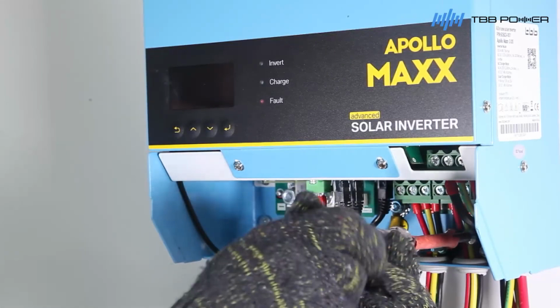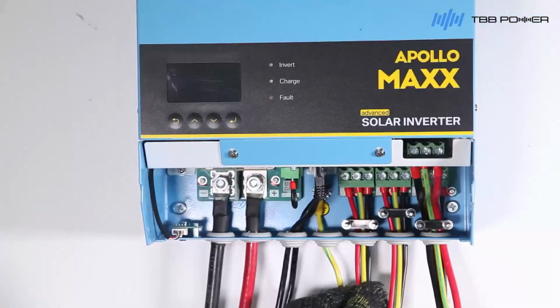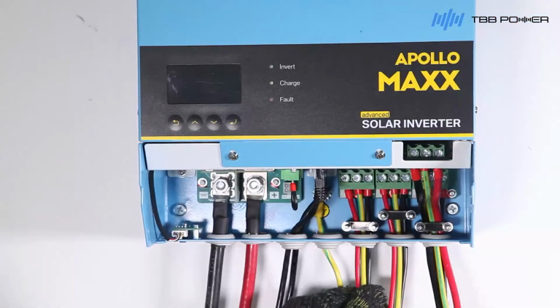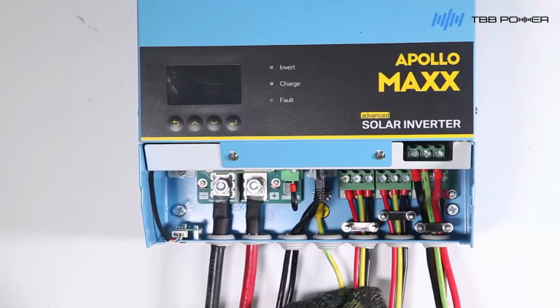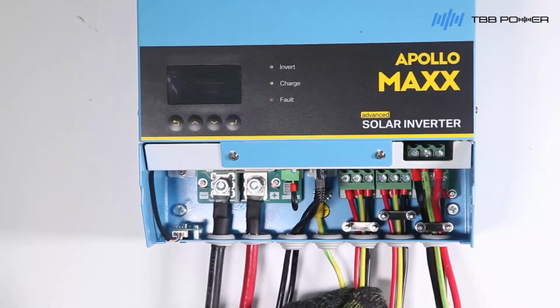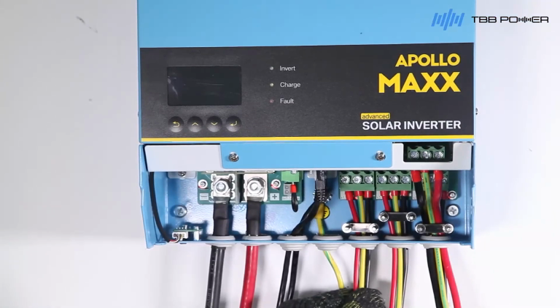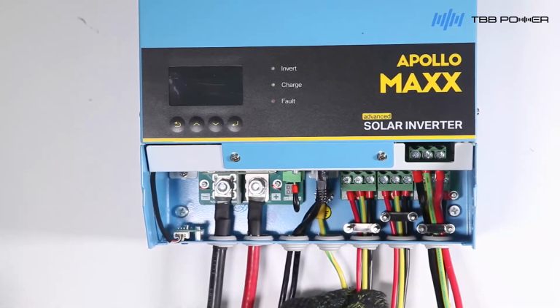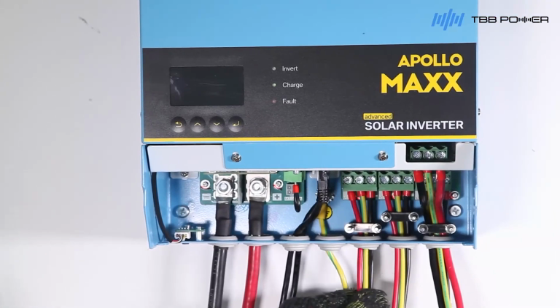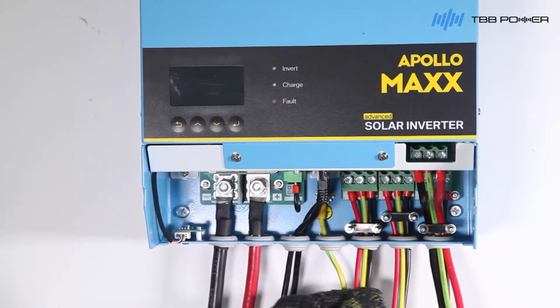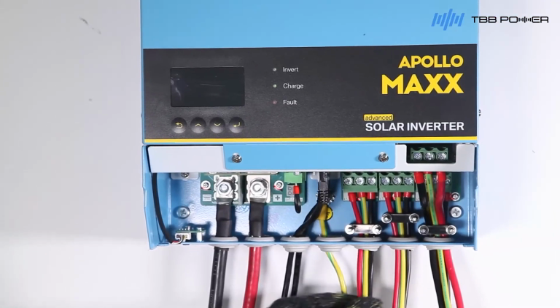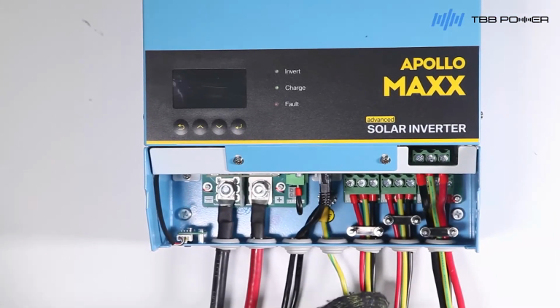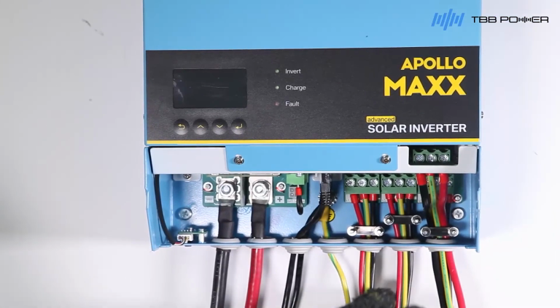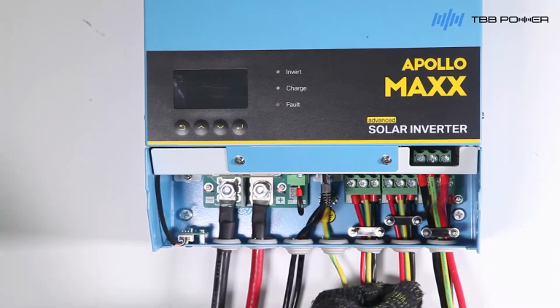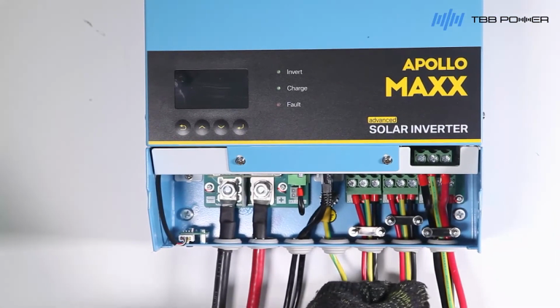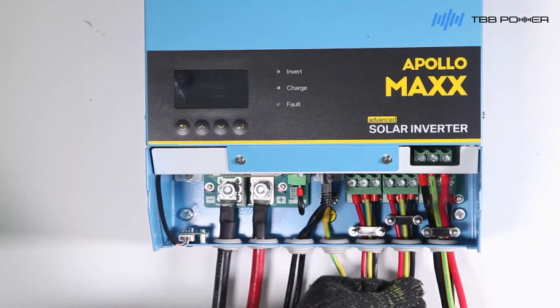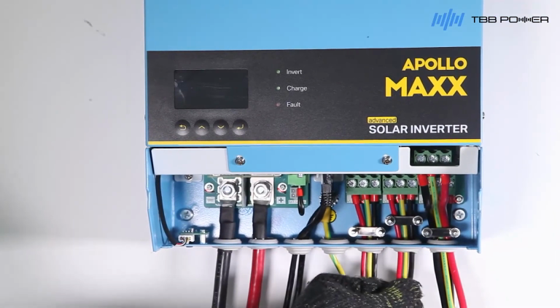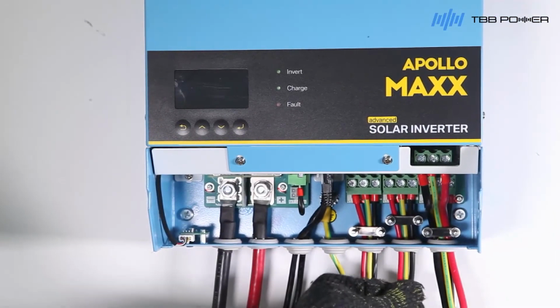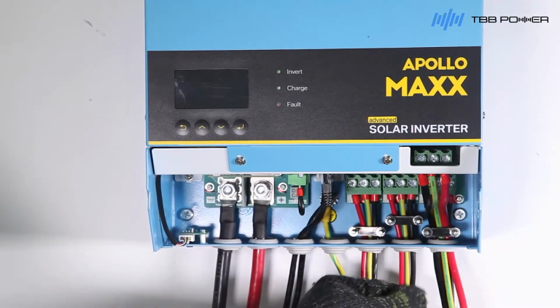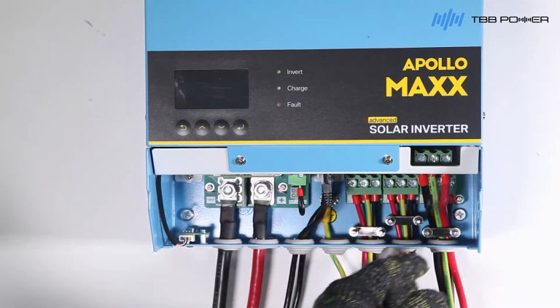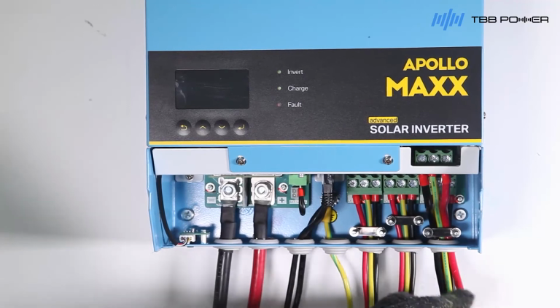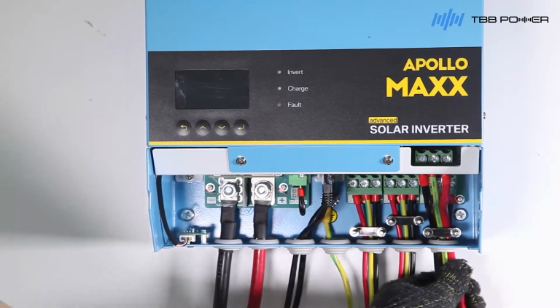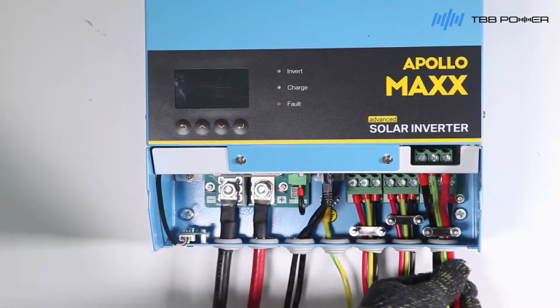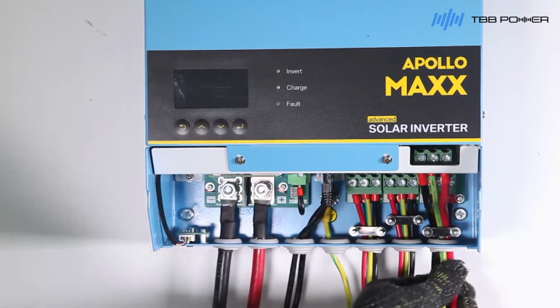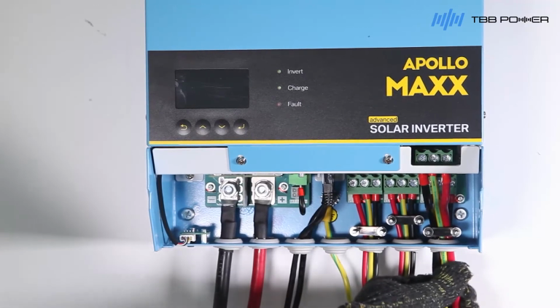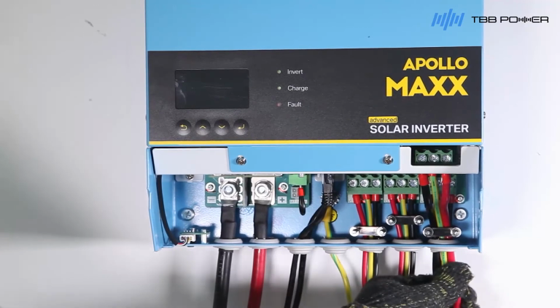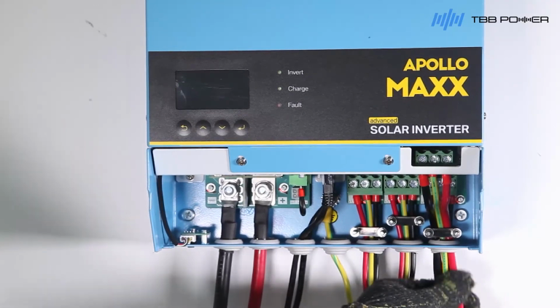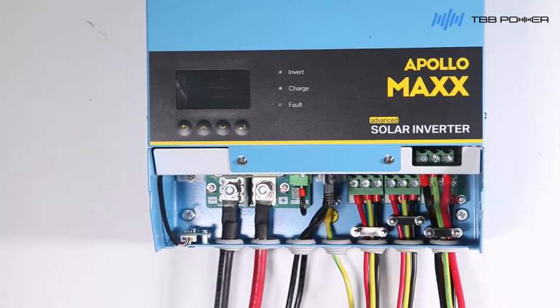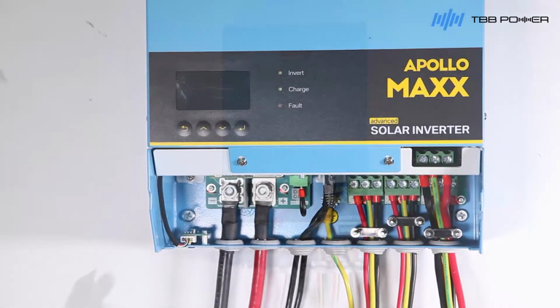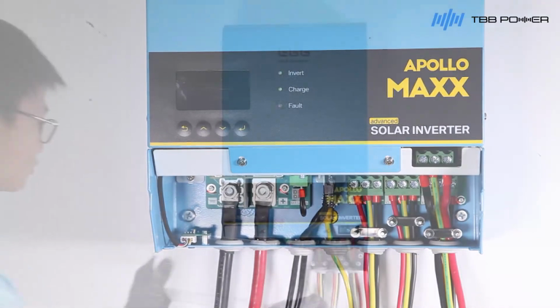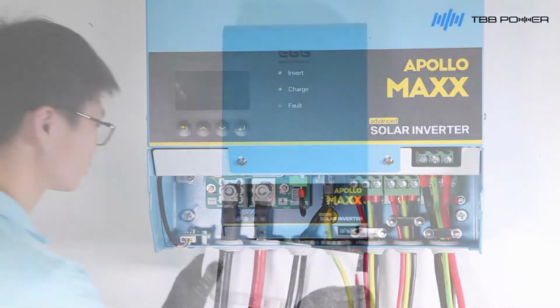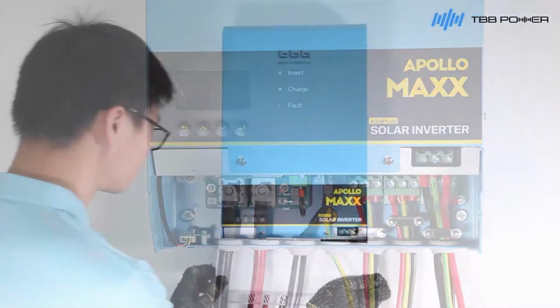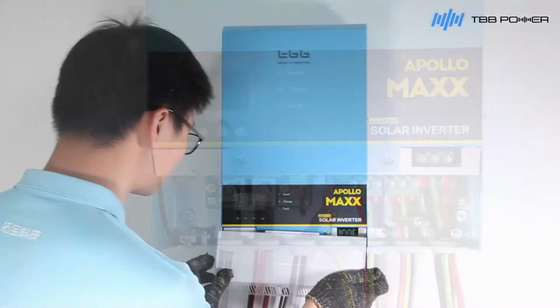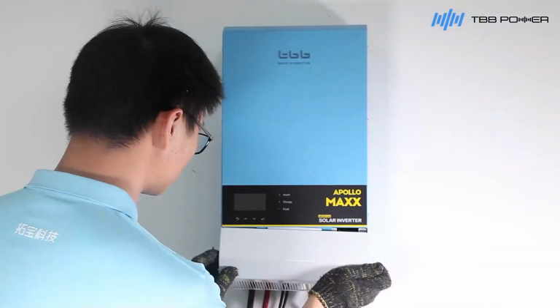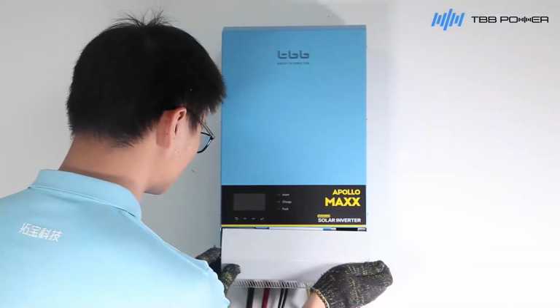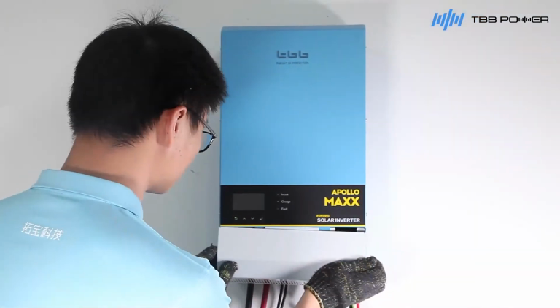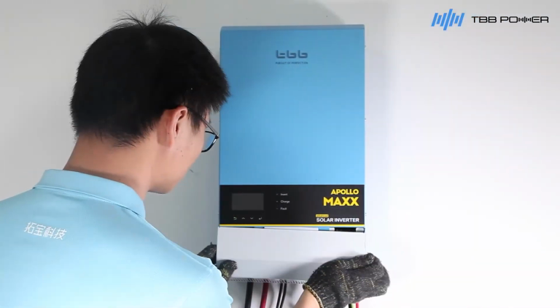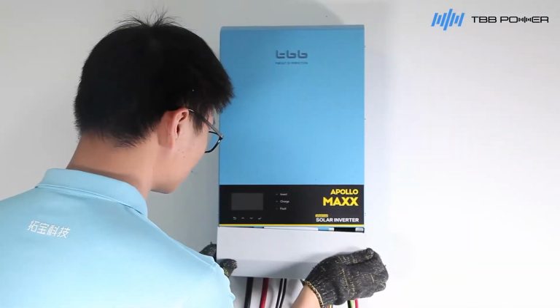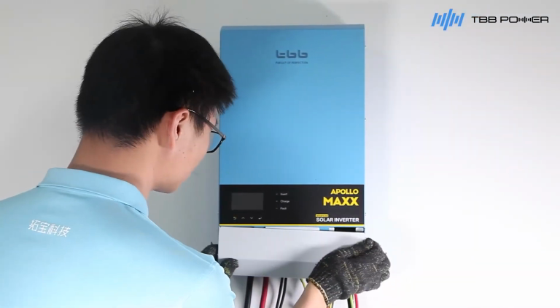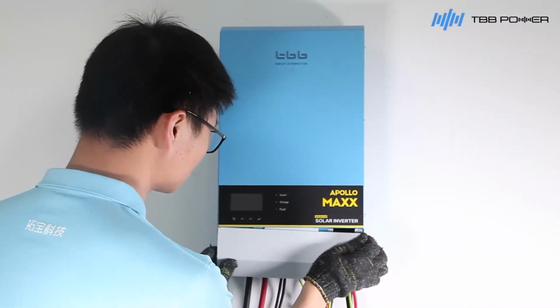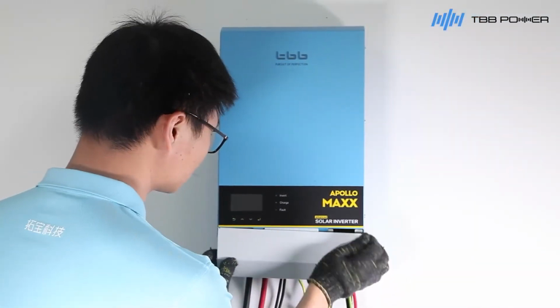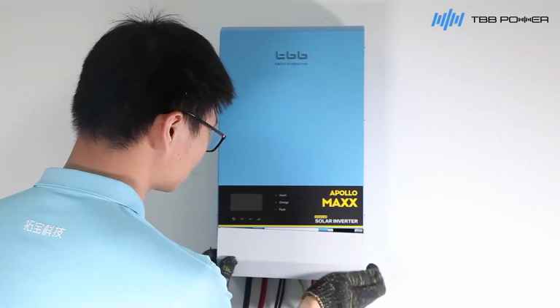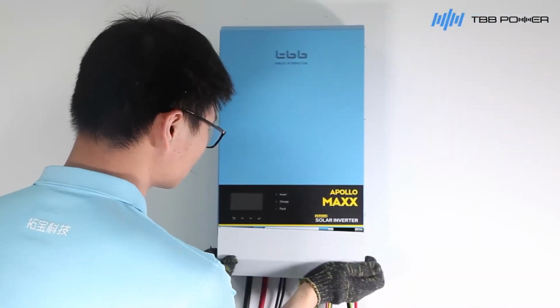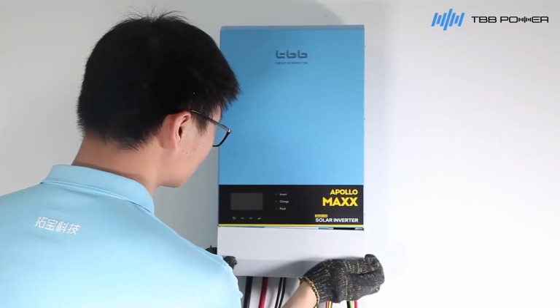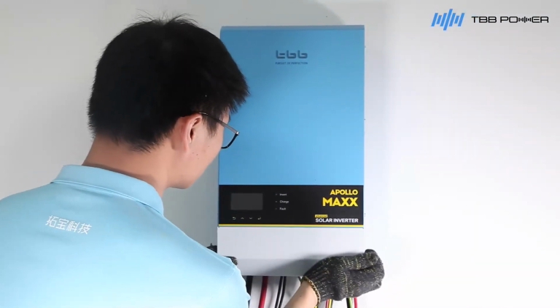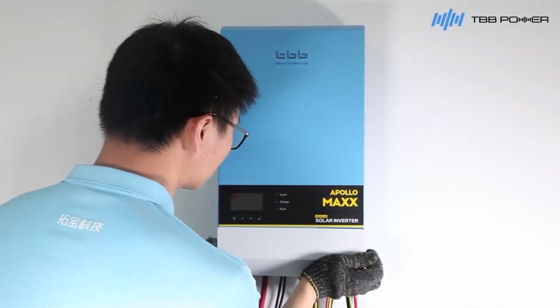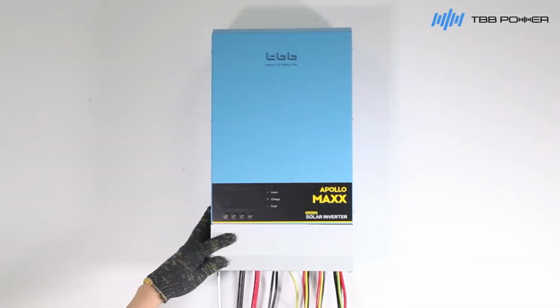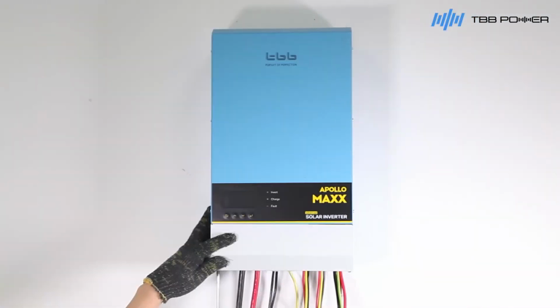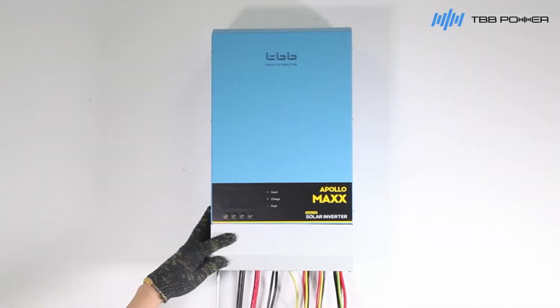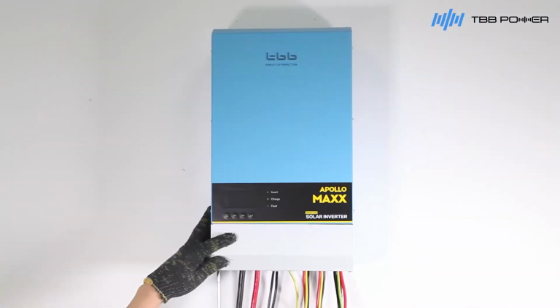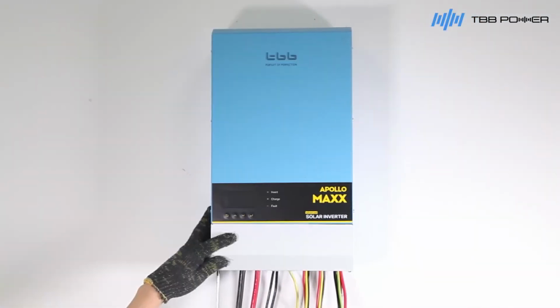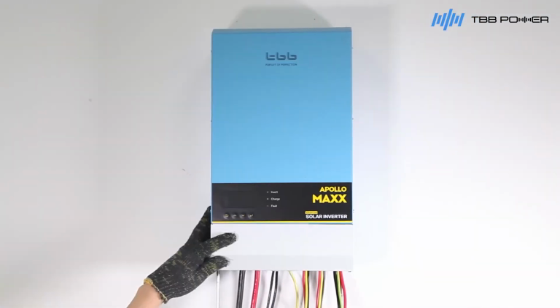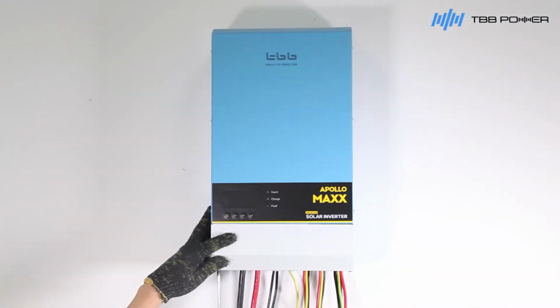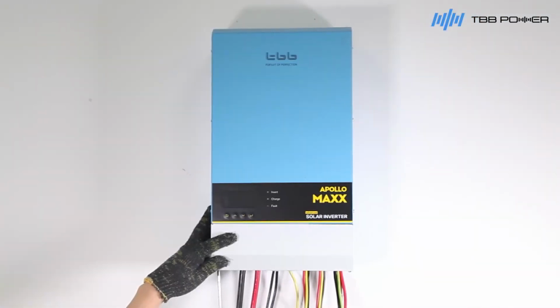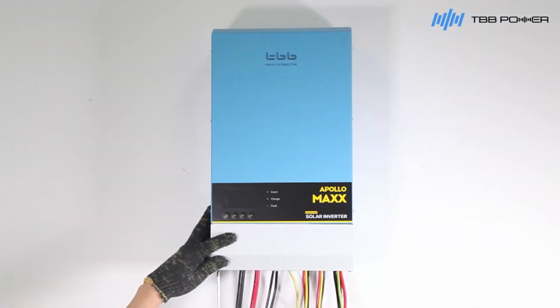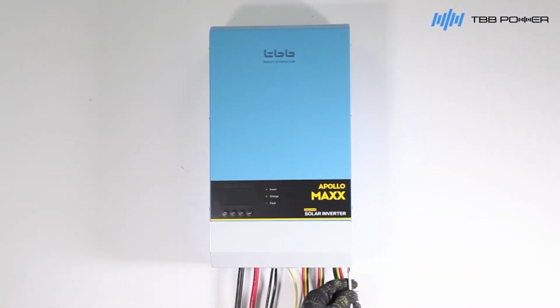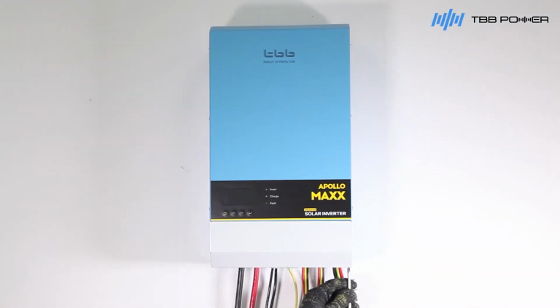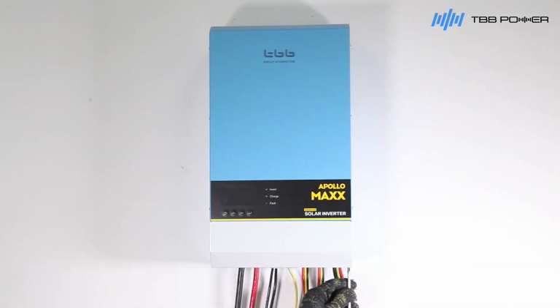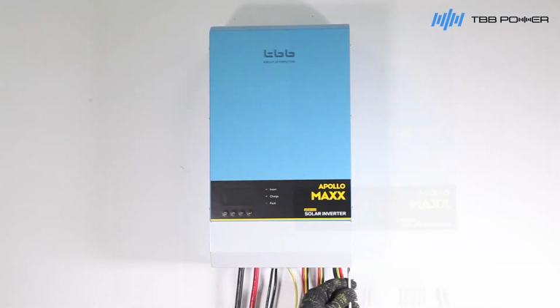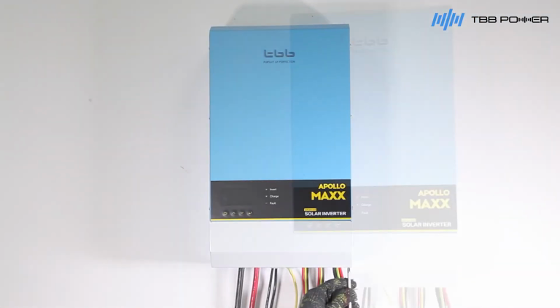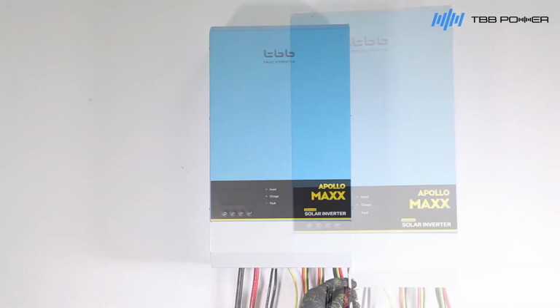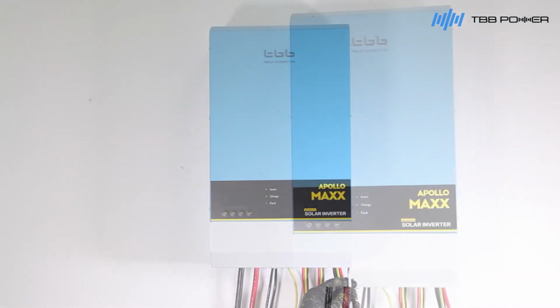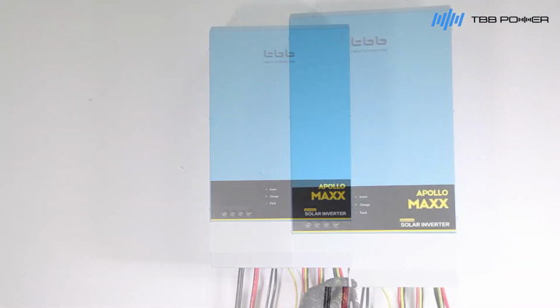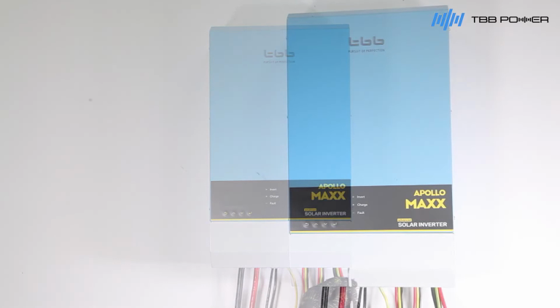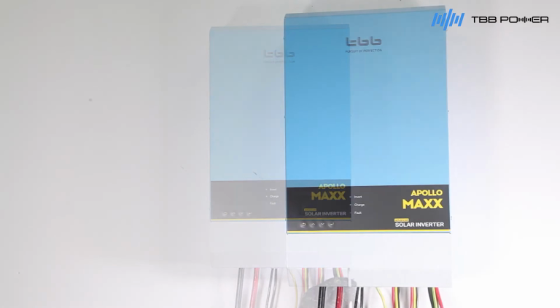Check if all connections are correct and tight. Finally, lock the front panel with screws. Now, the Apollo Max inverter has been successfully installed.